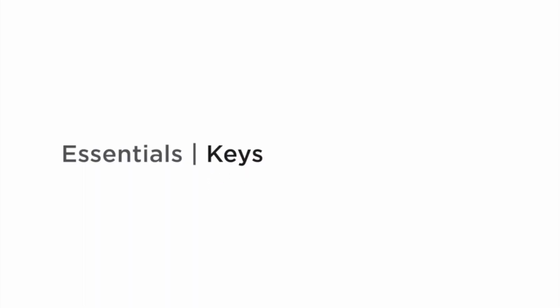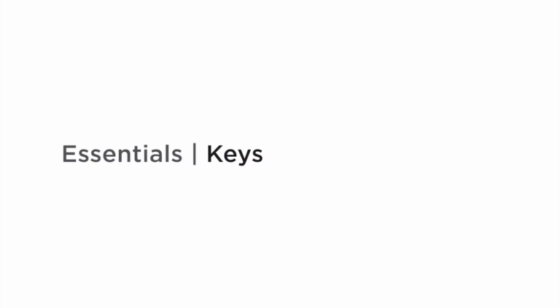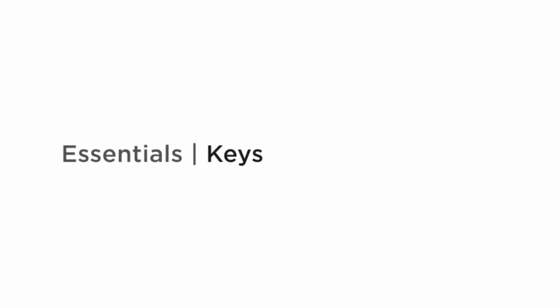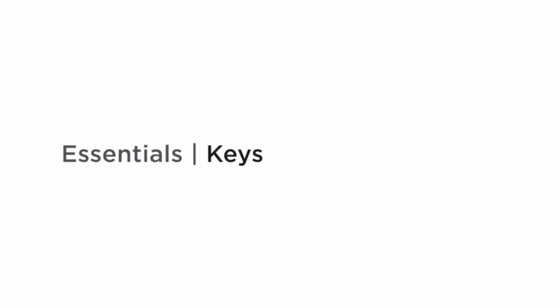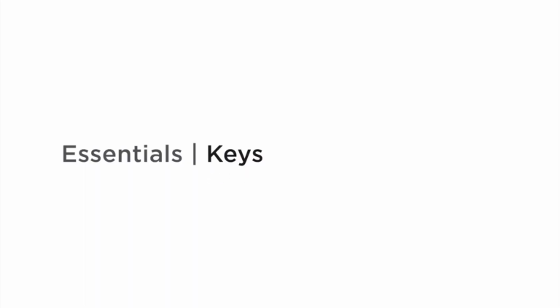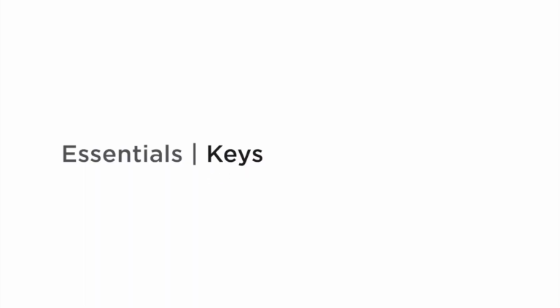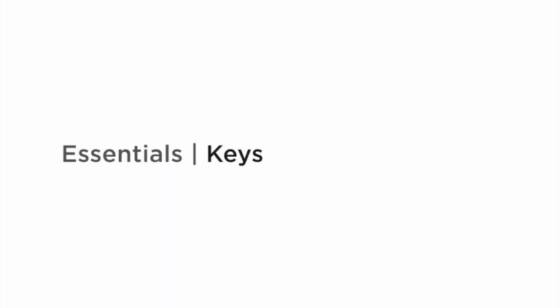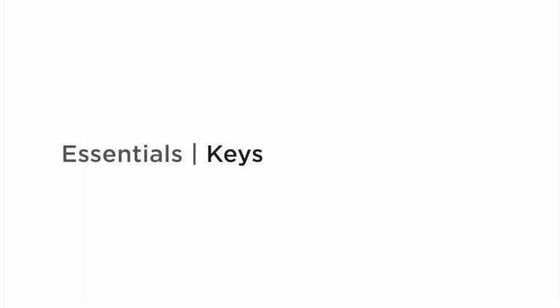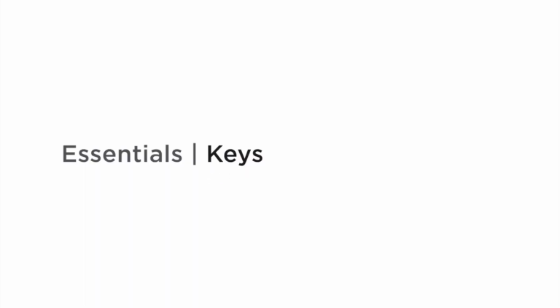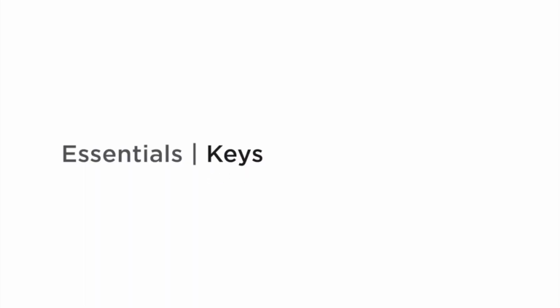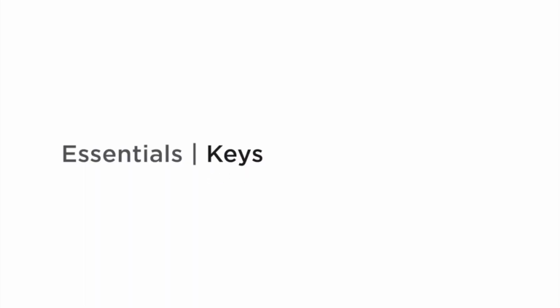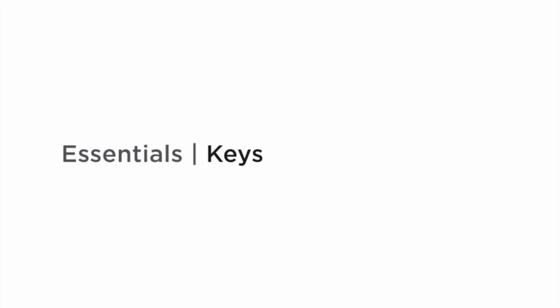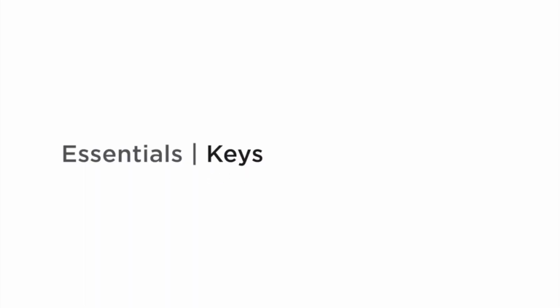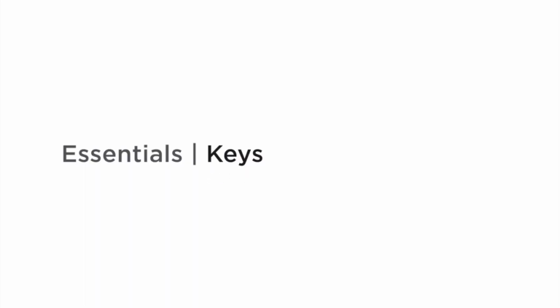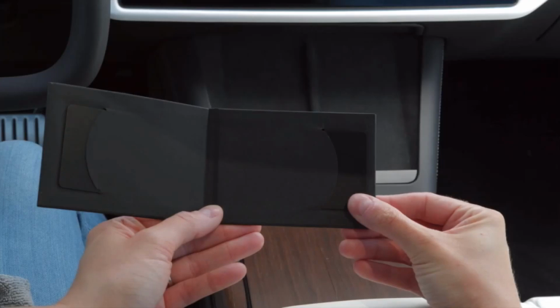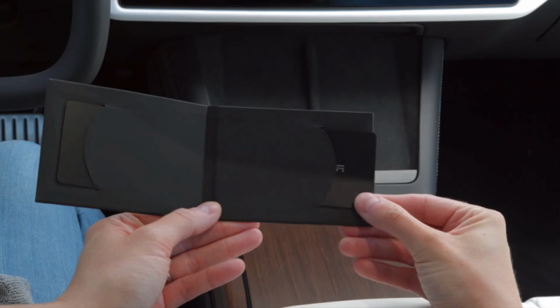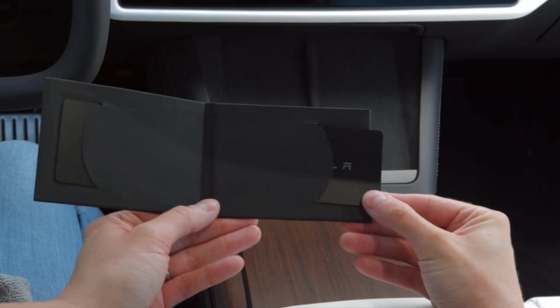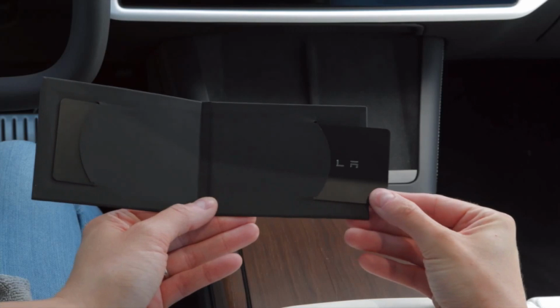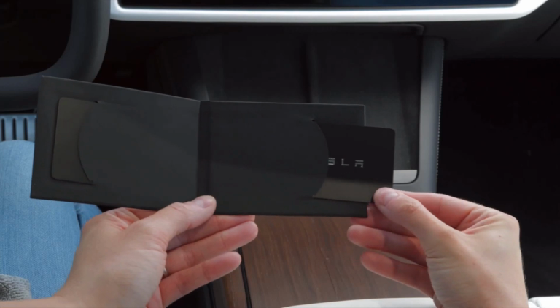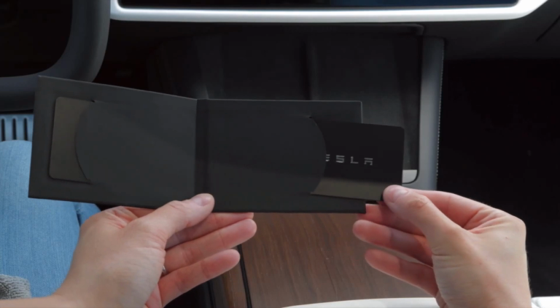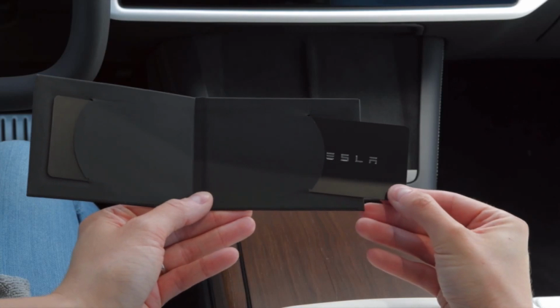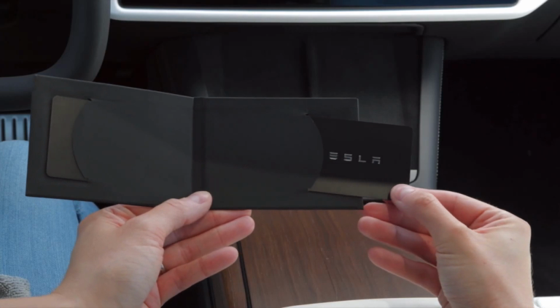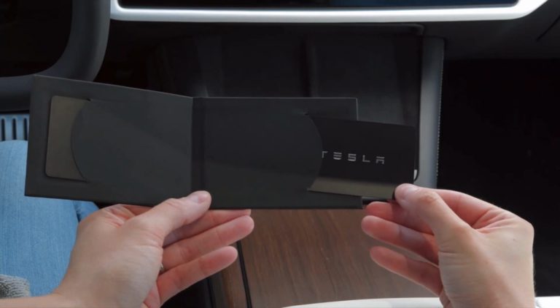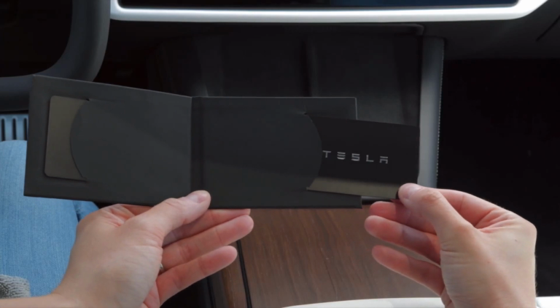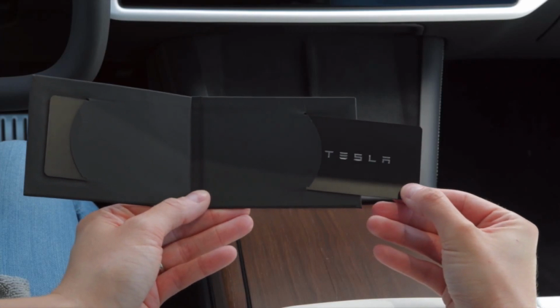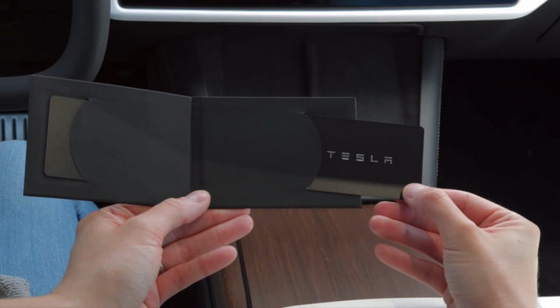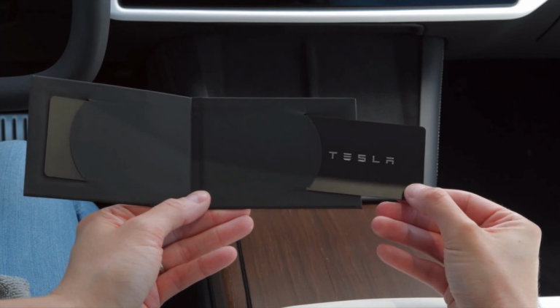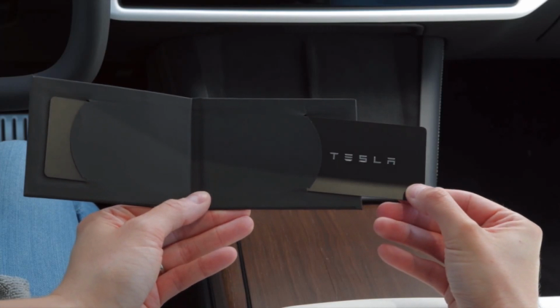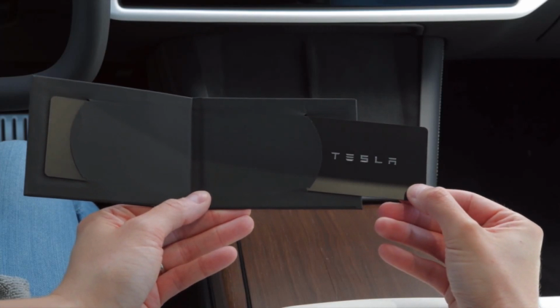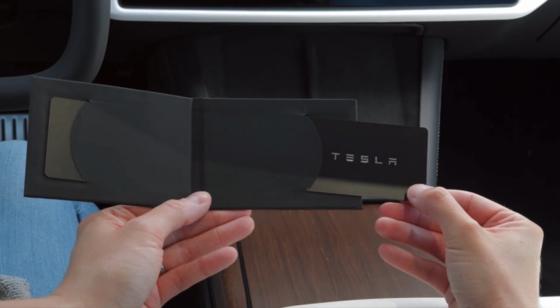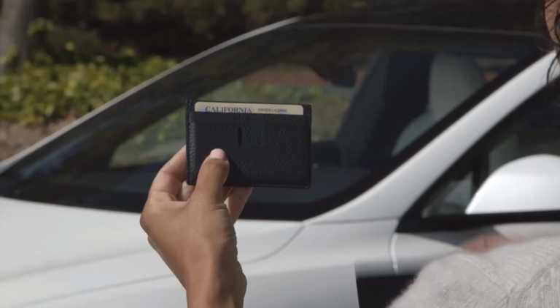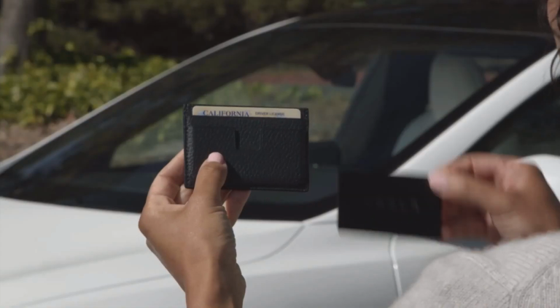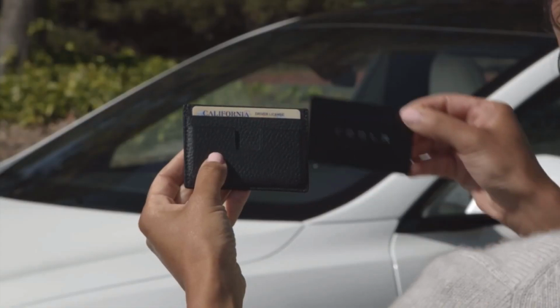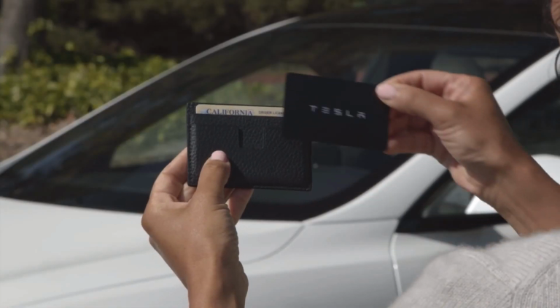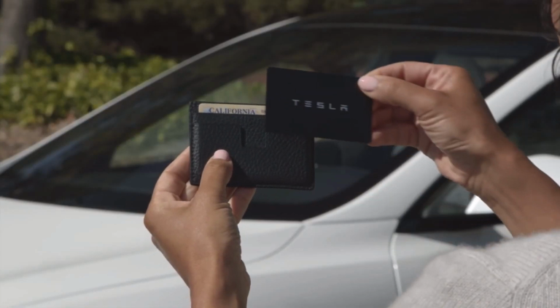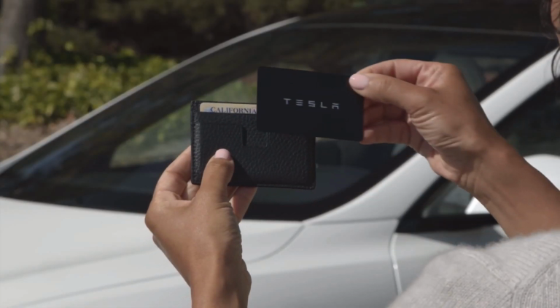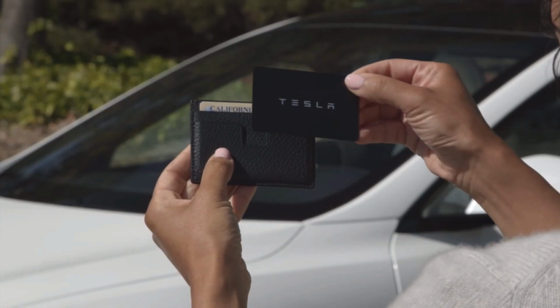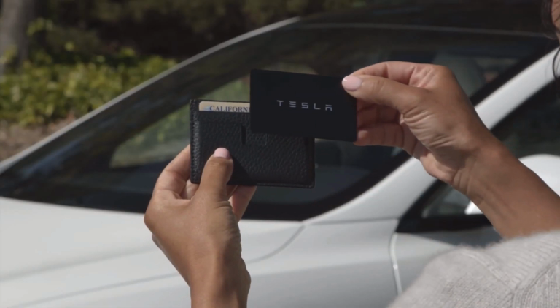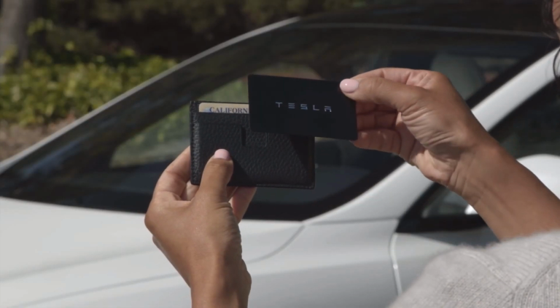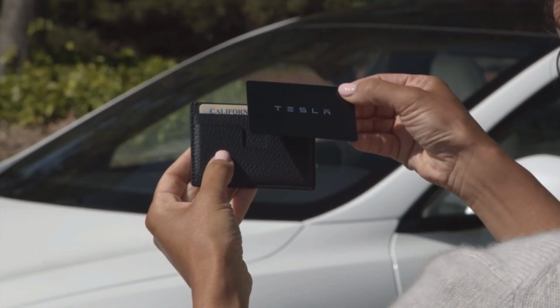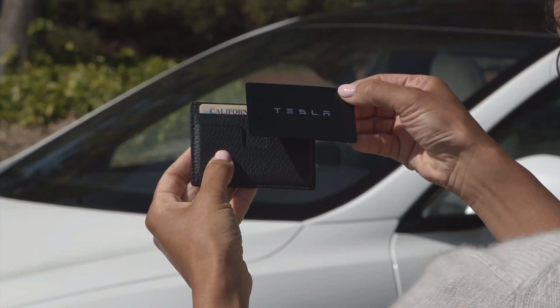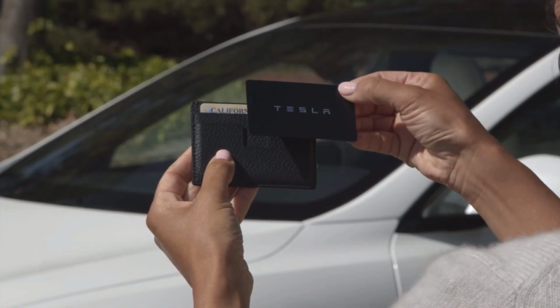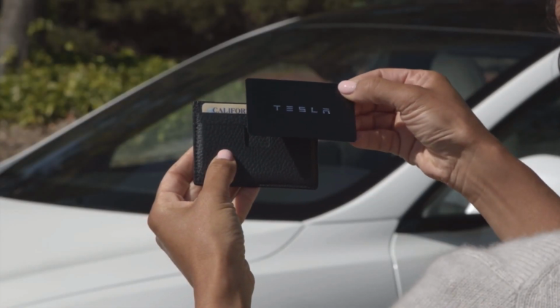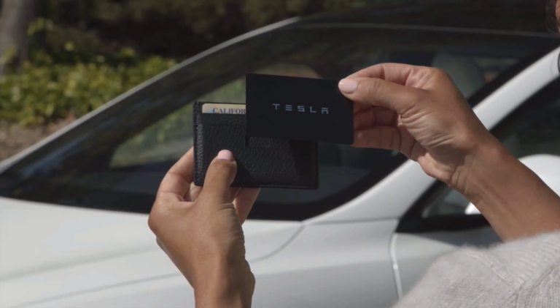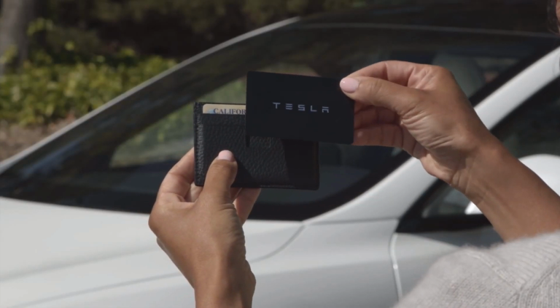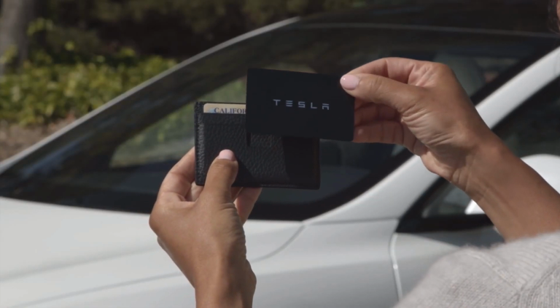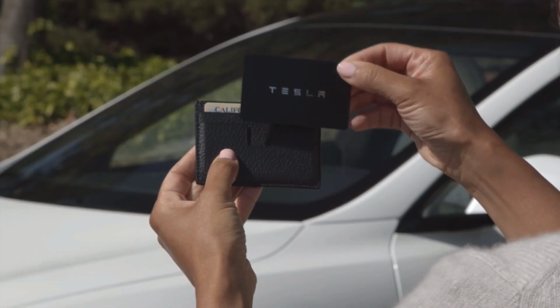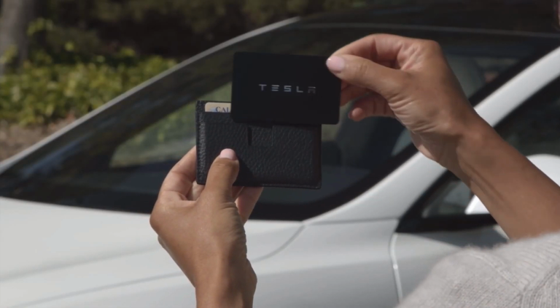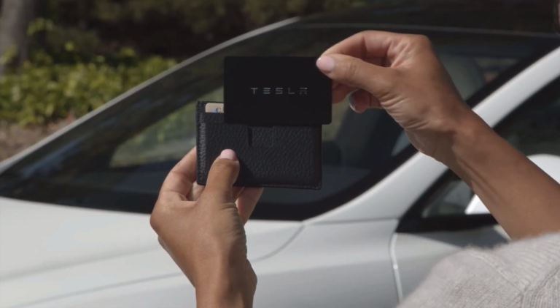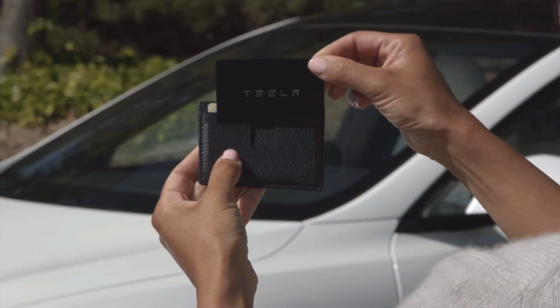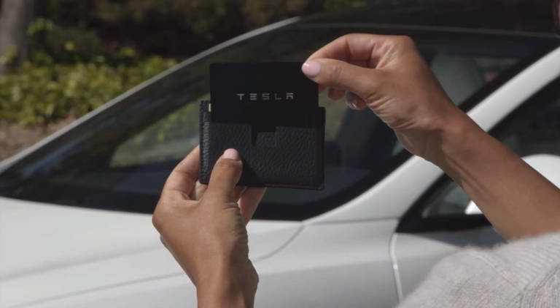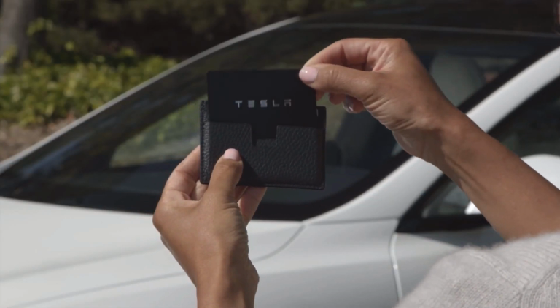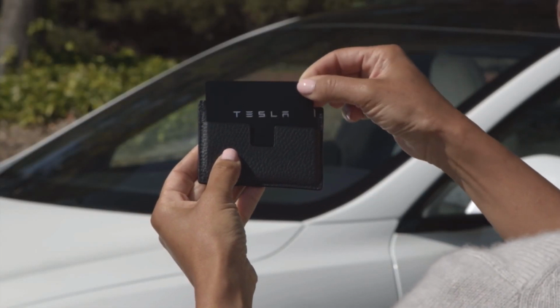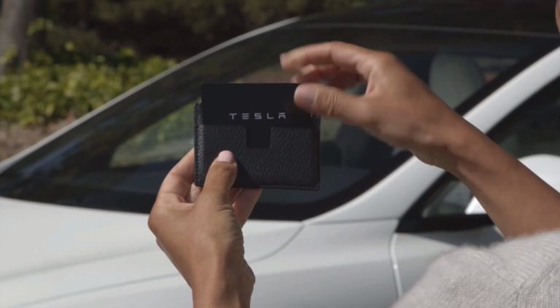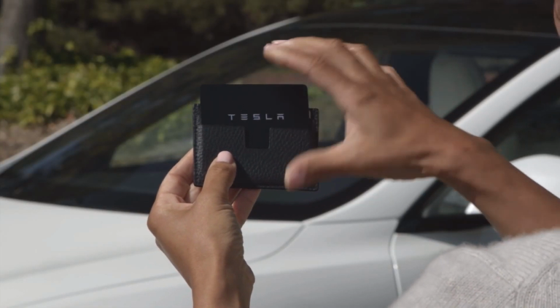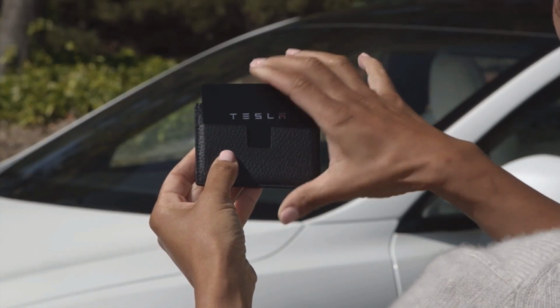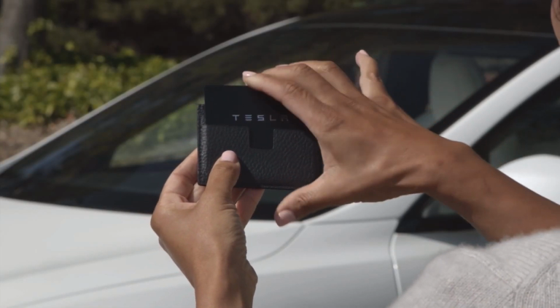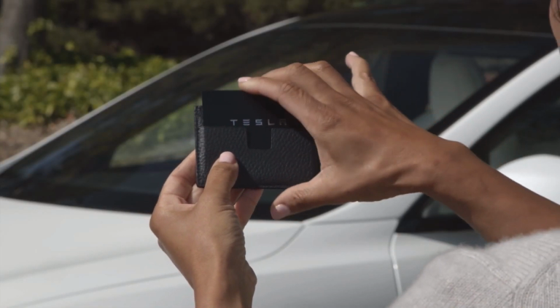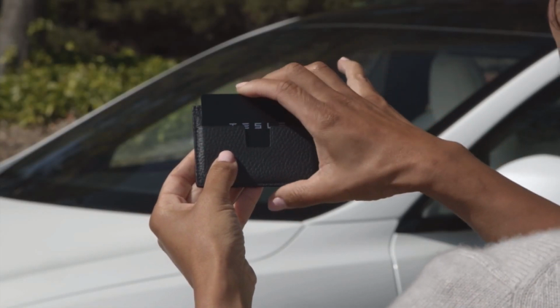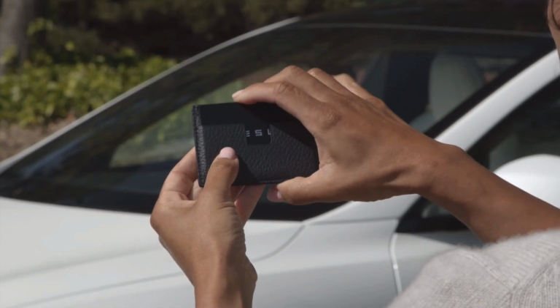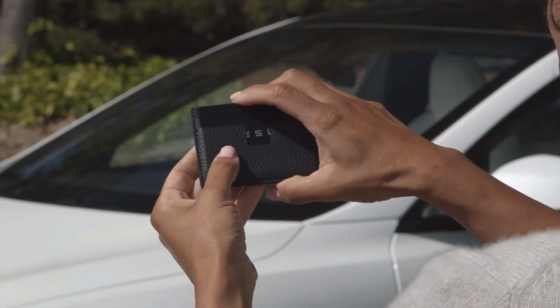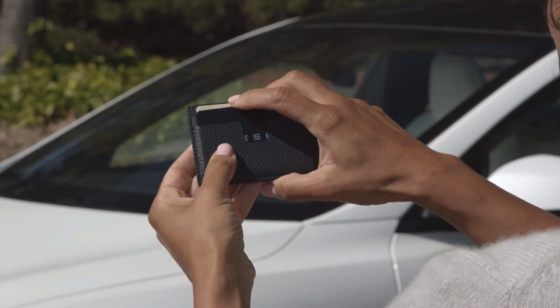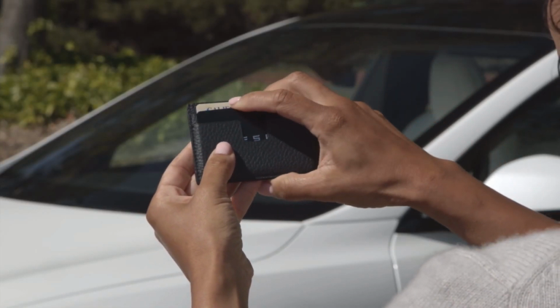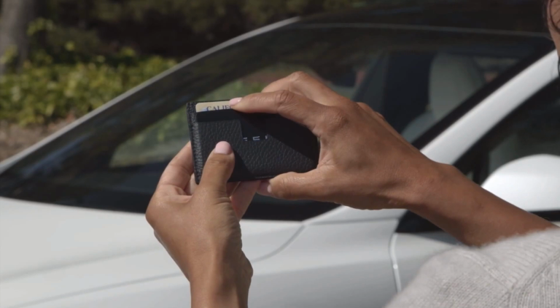Your Tesla comes with these backup key cards. You should always keep one with you, and you'll use one to set up your primary key.